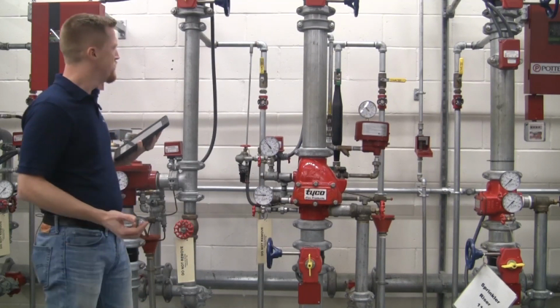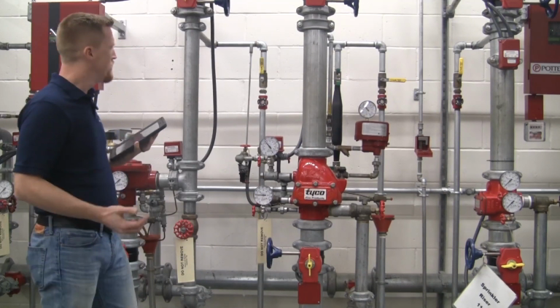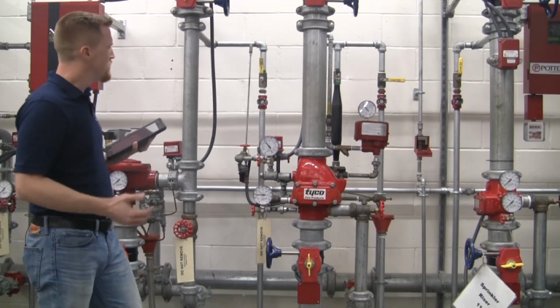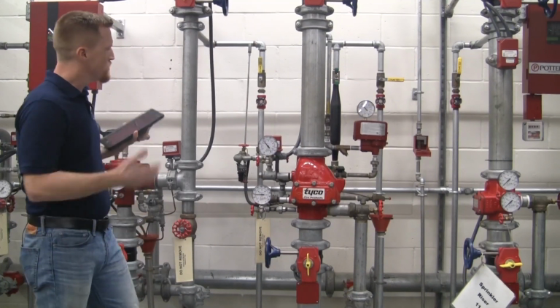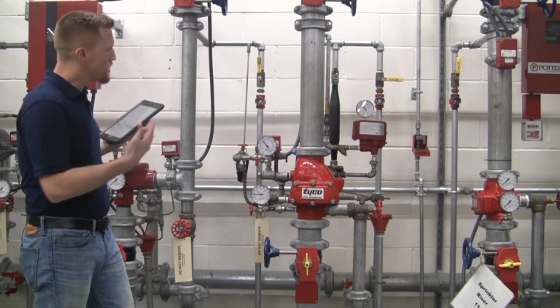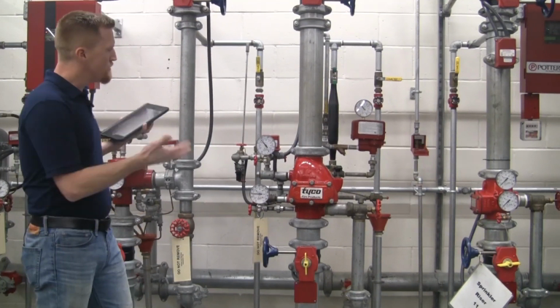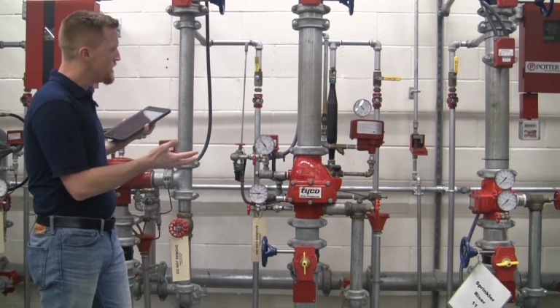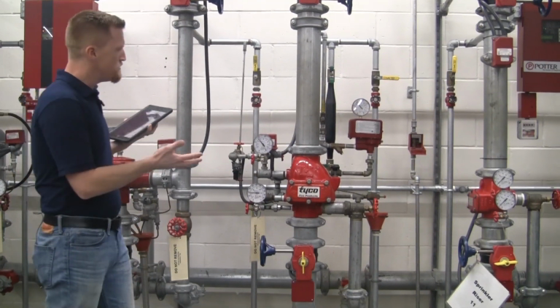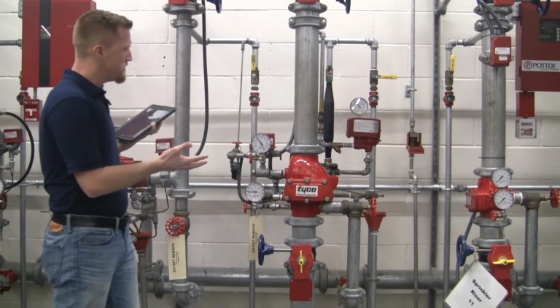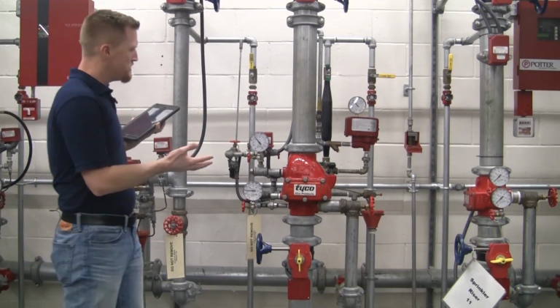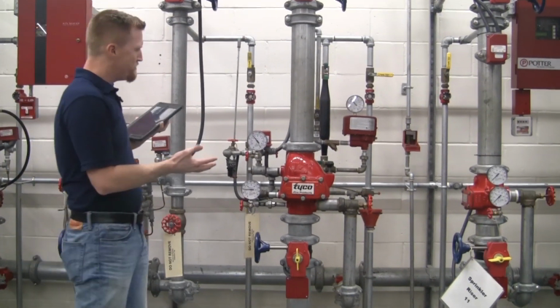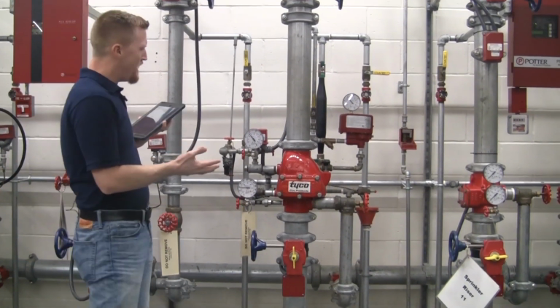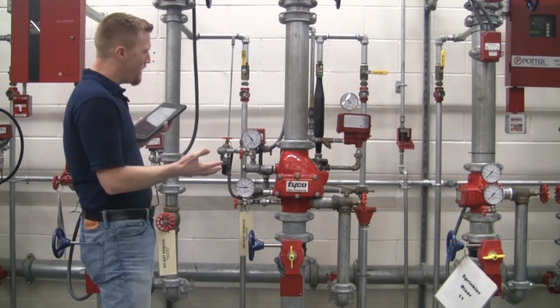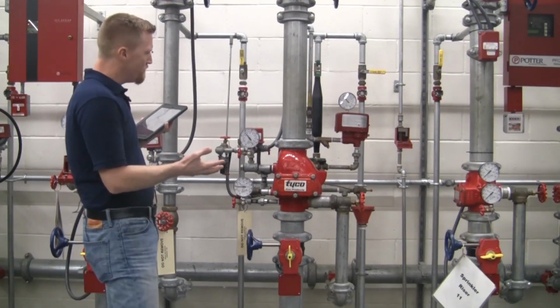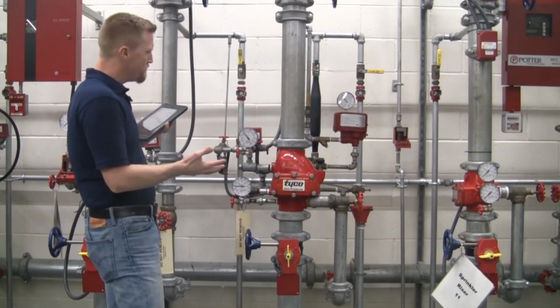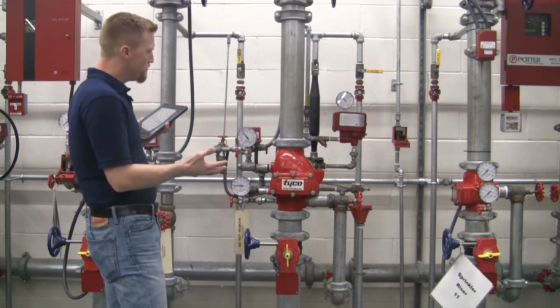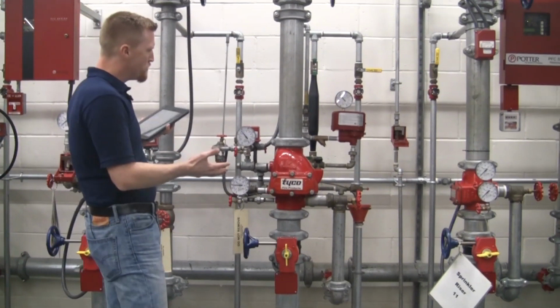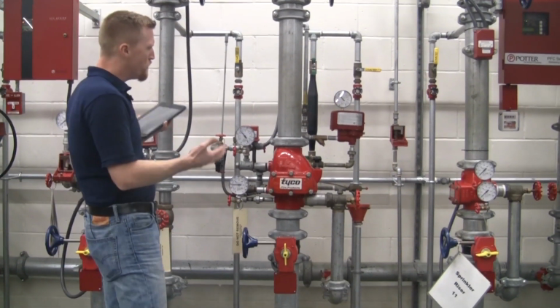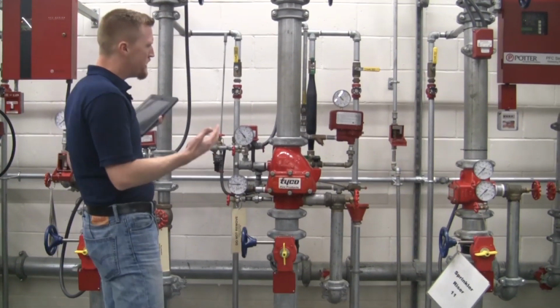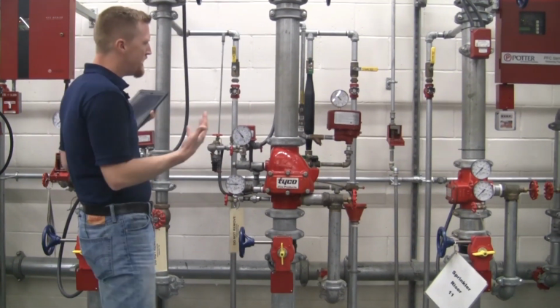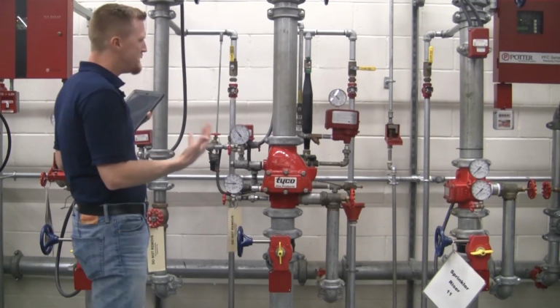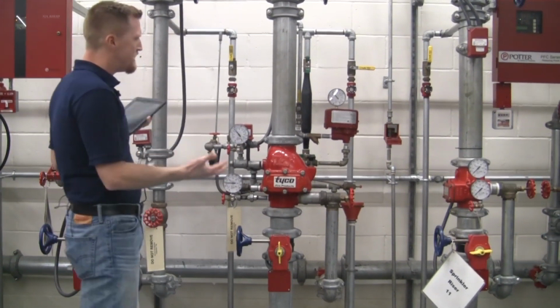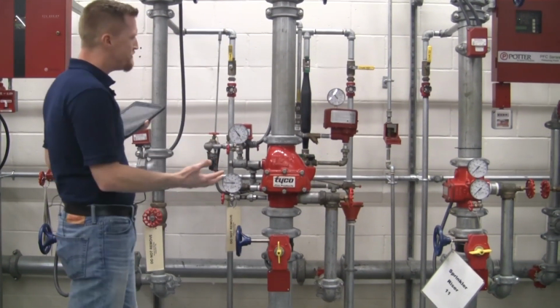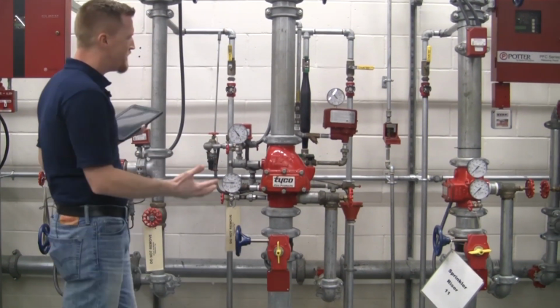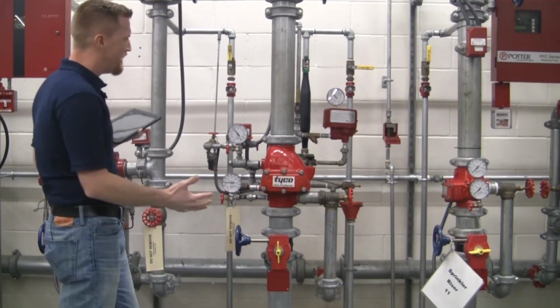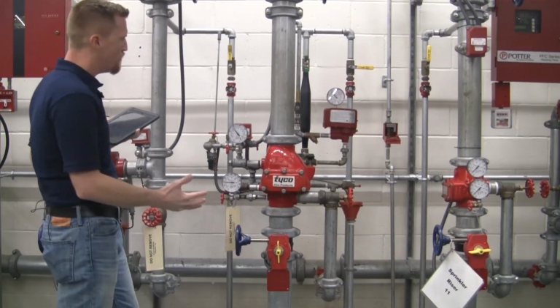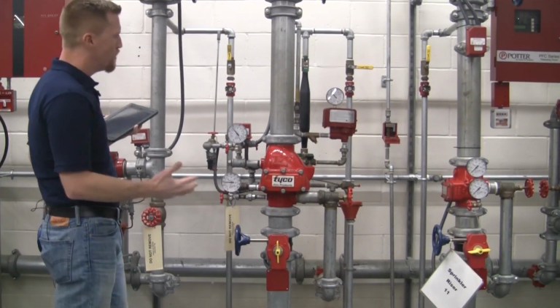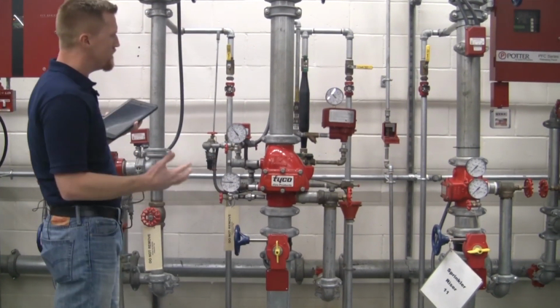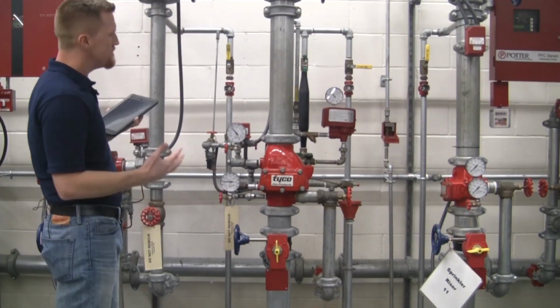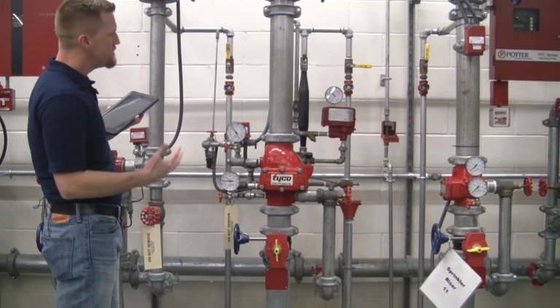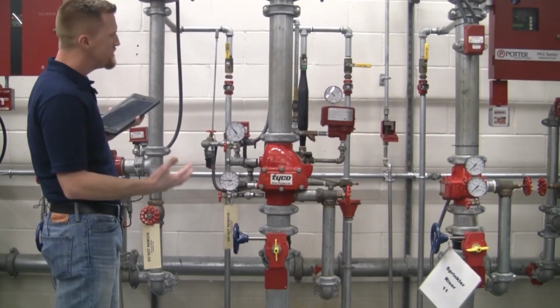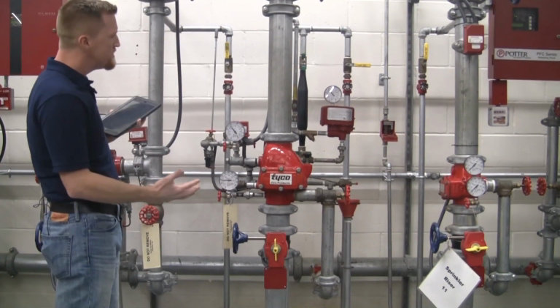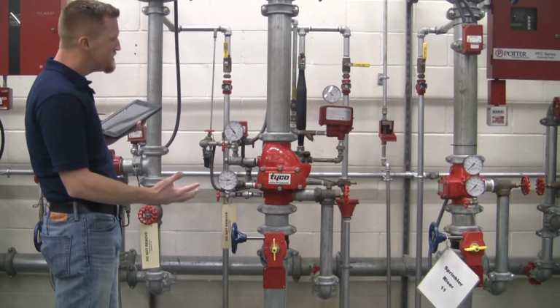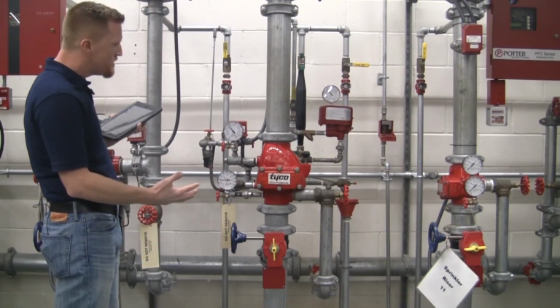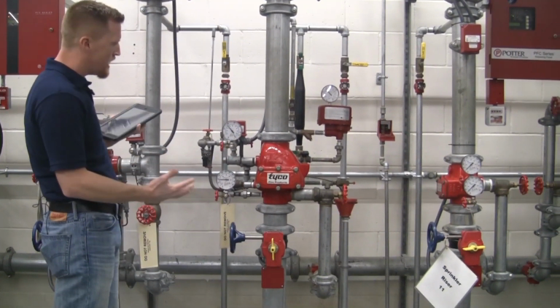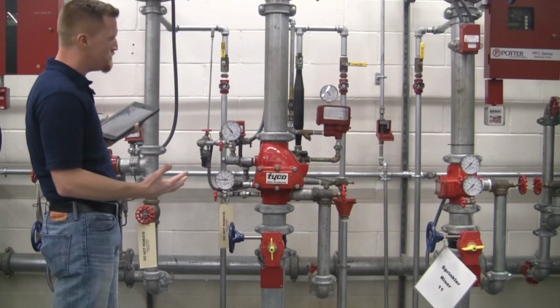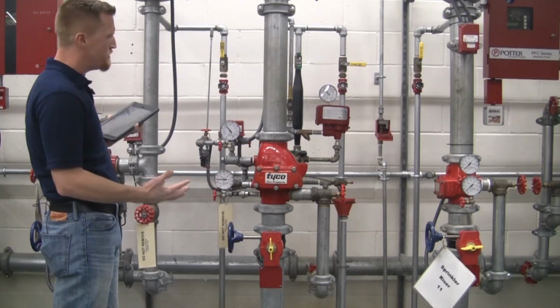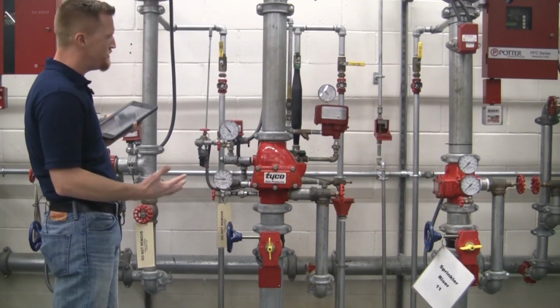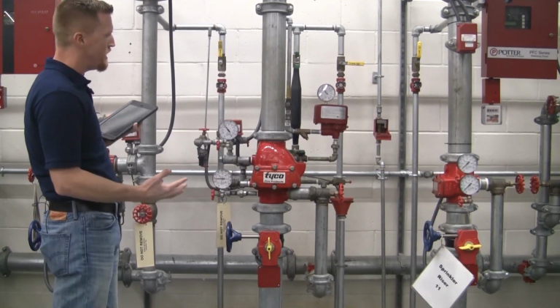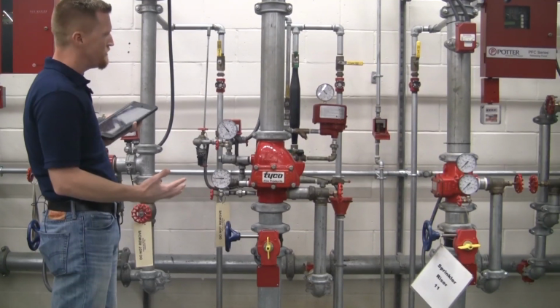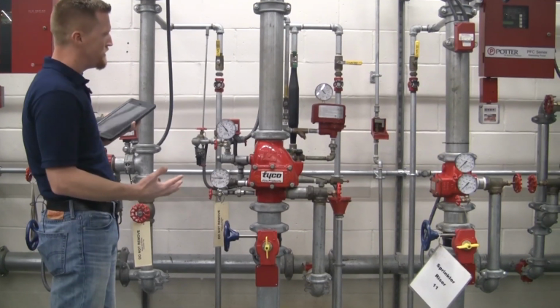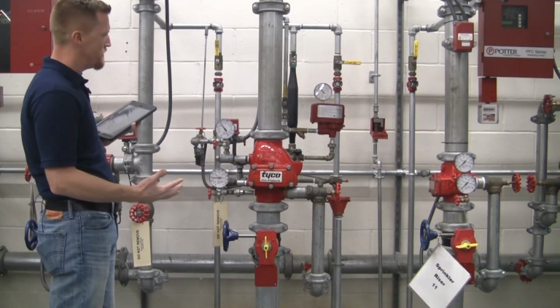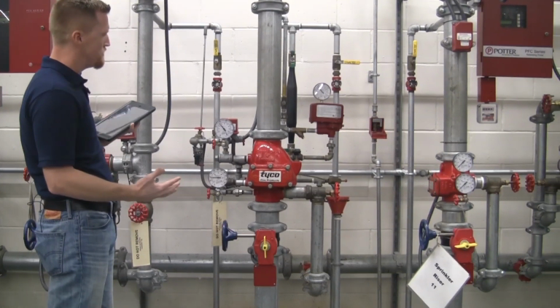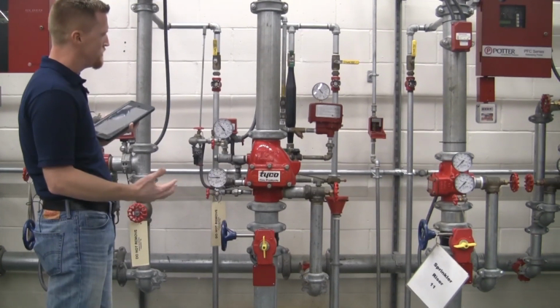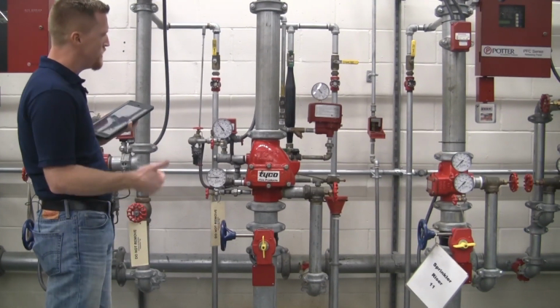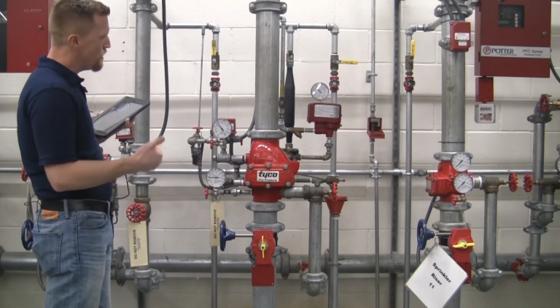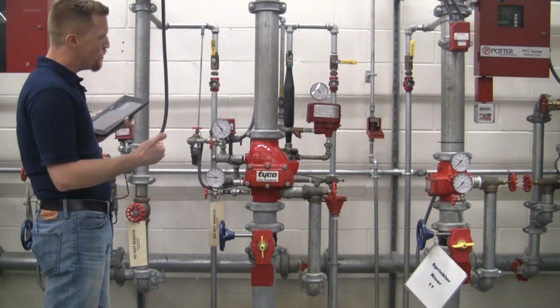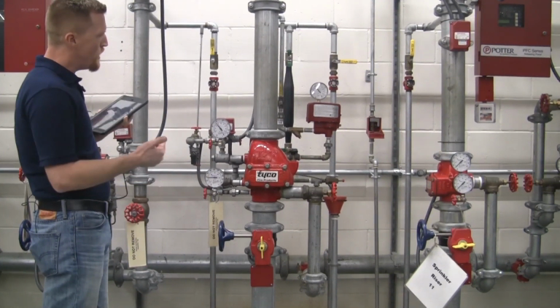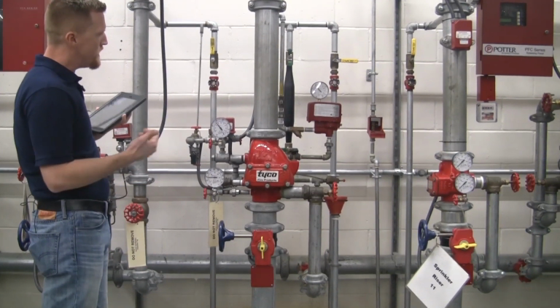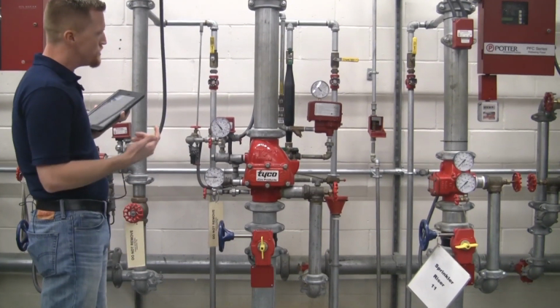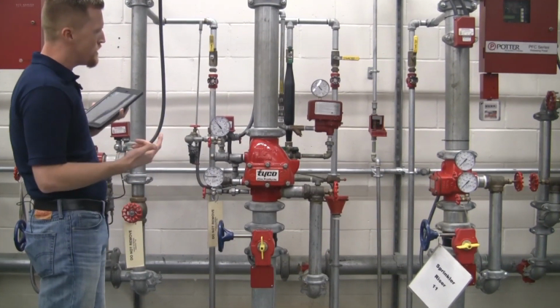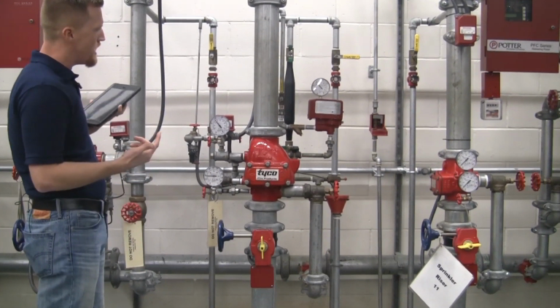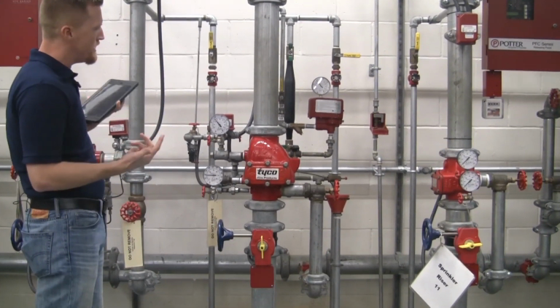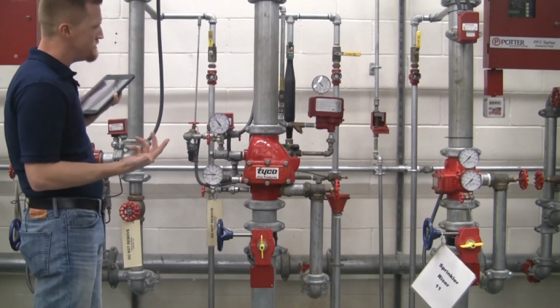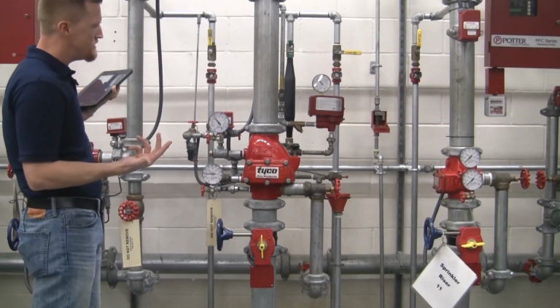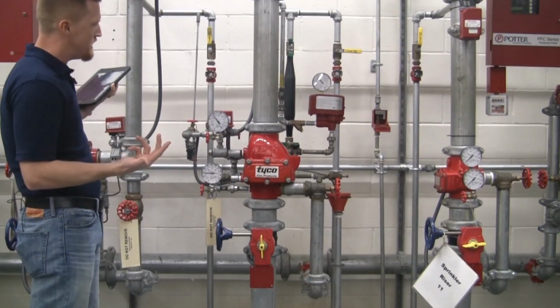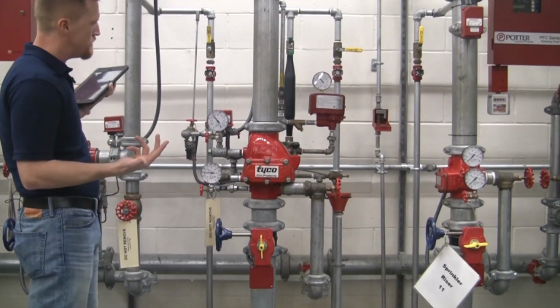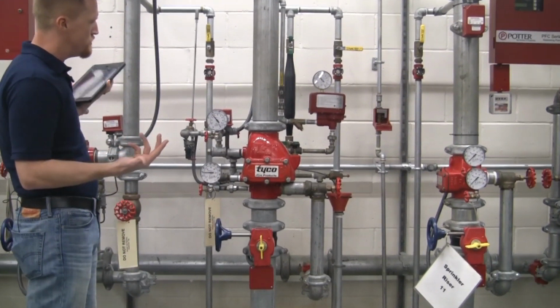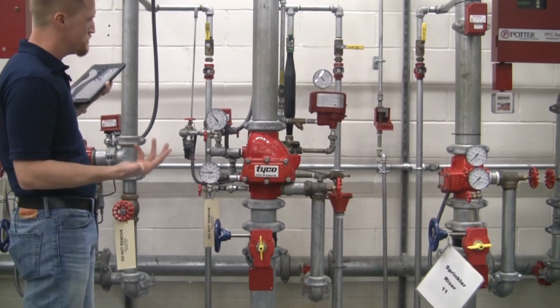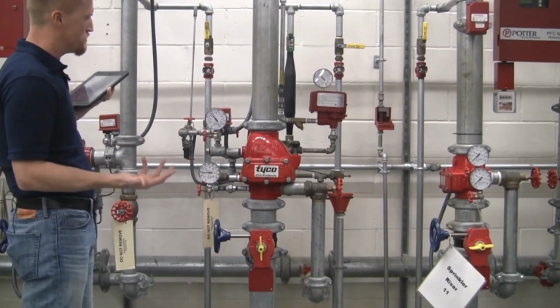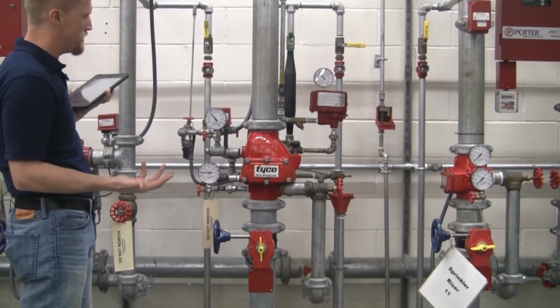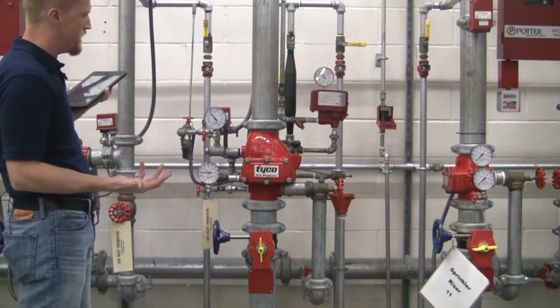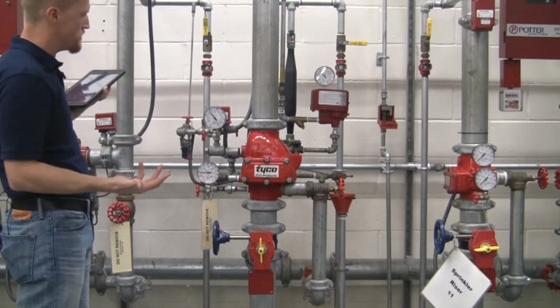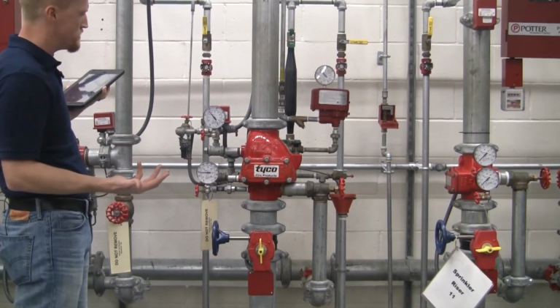Coming up to this valve, we want to identify what type of valve it is — wet, dry, deluge, or pre-action.